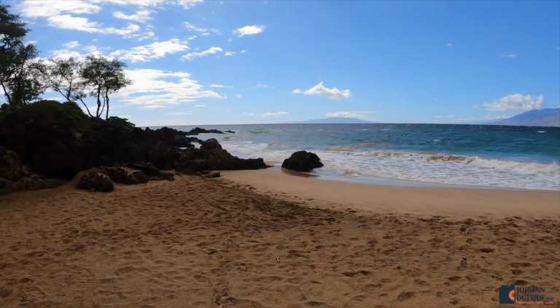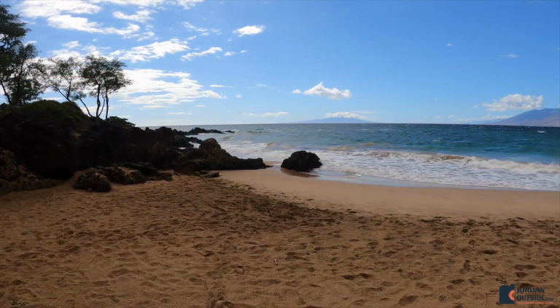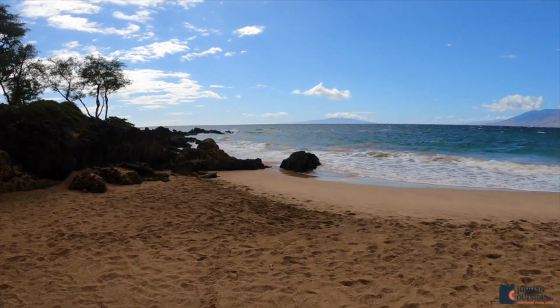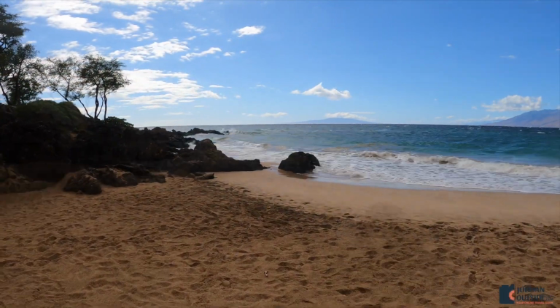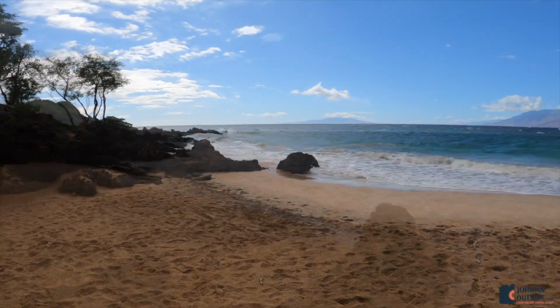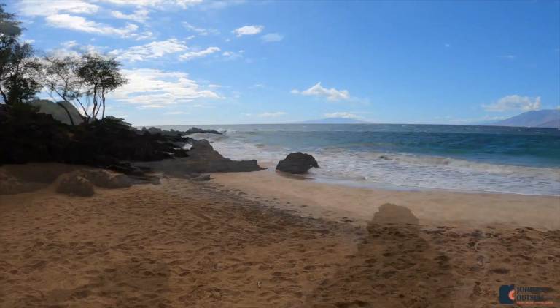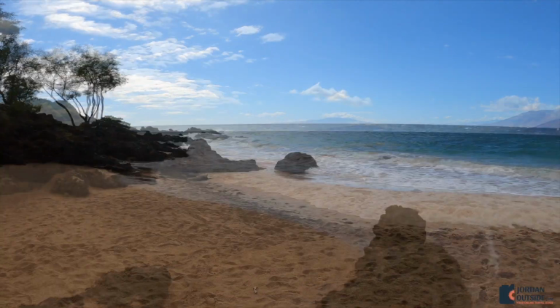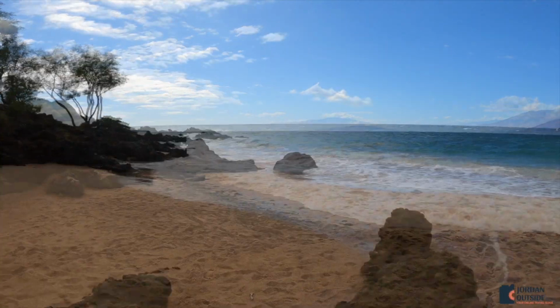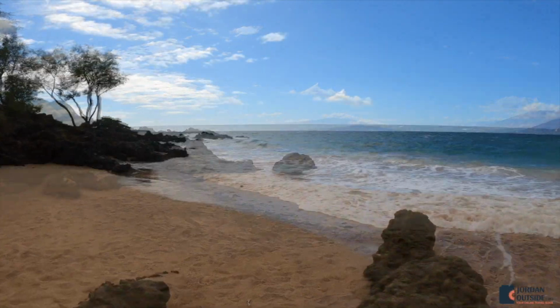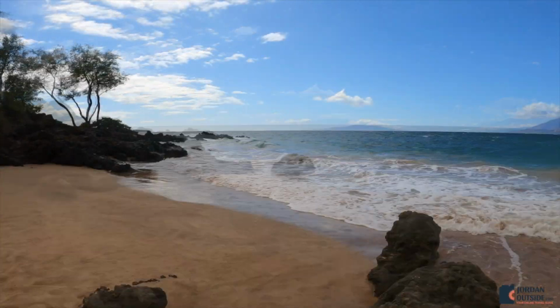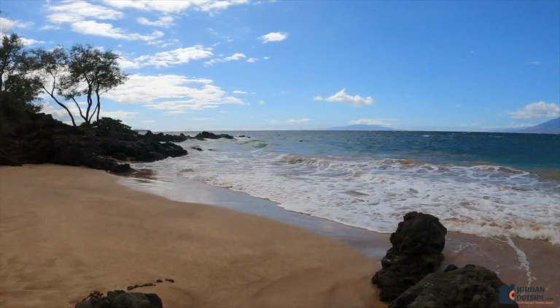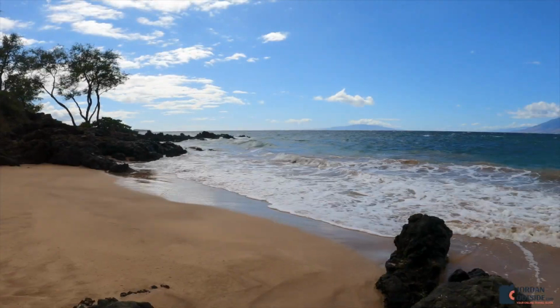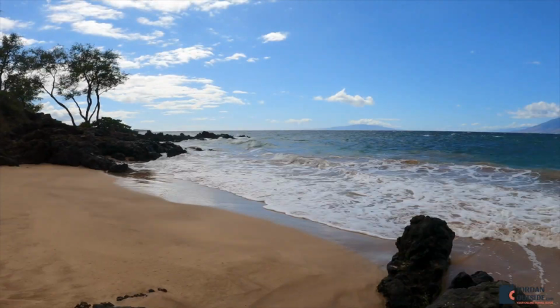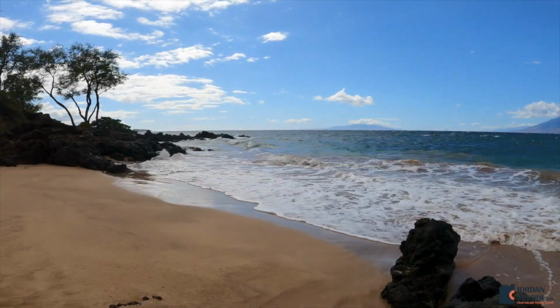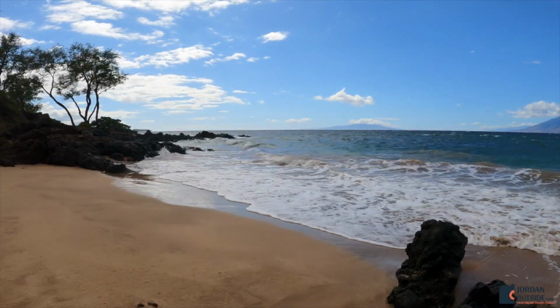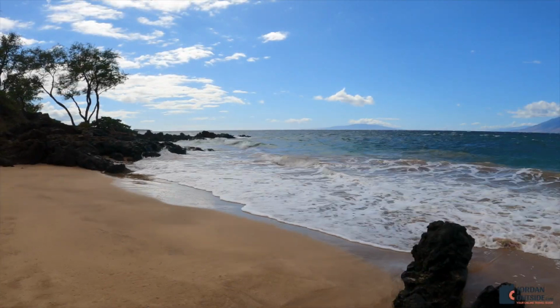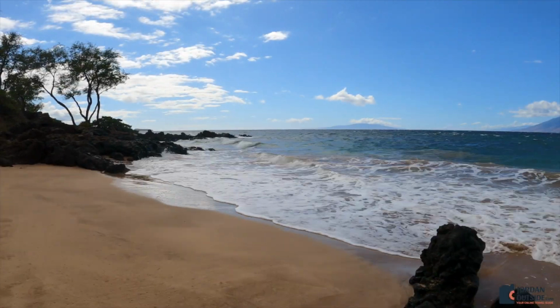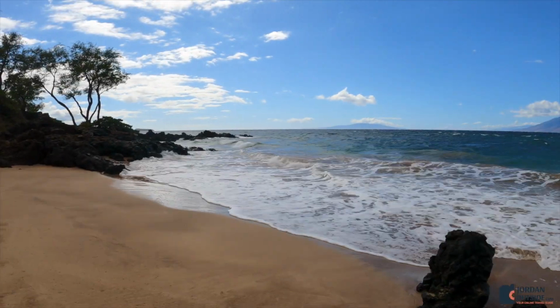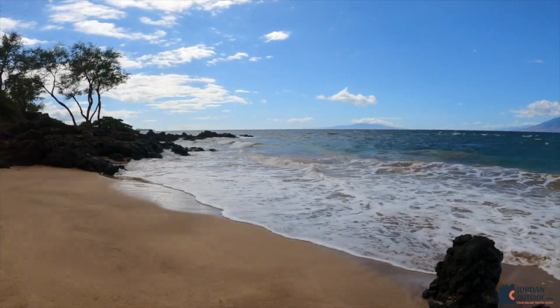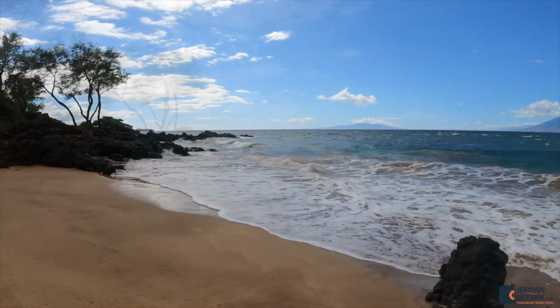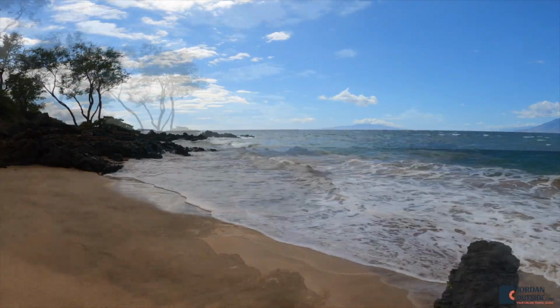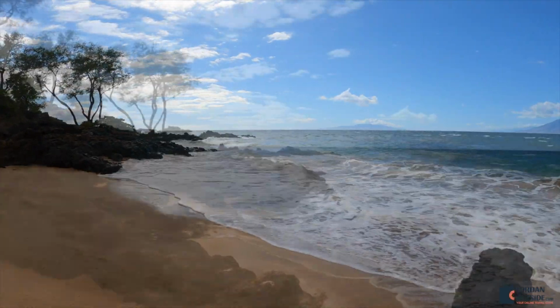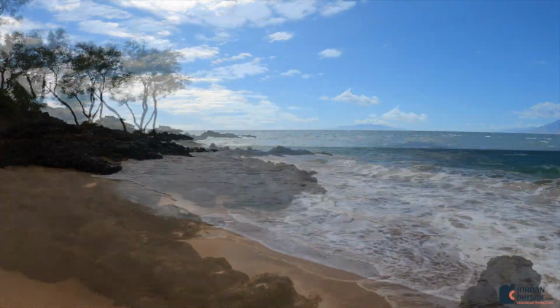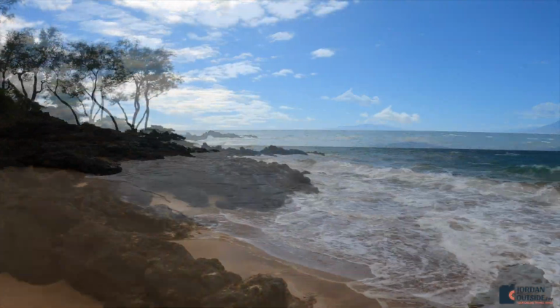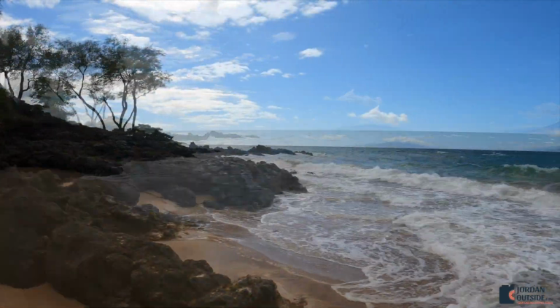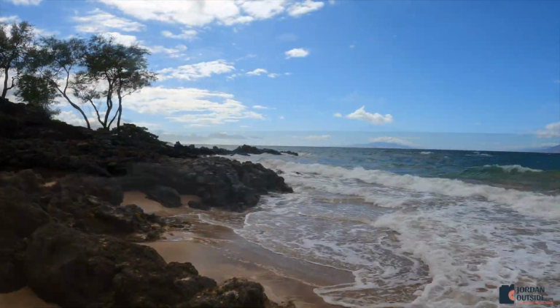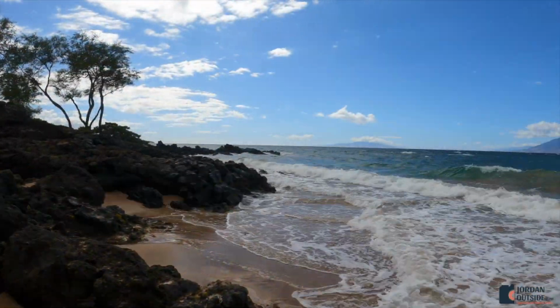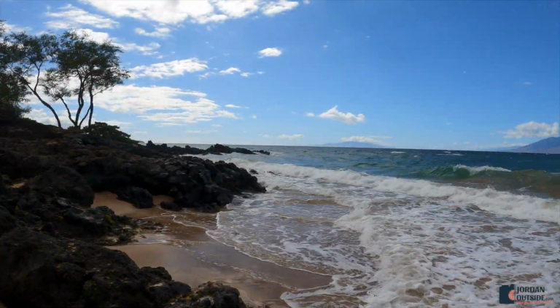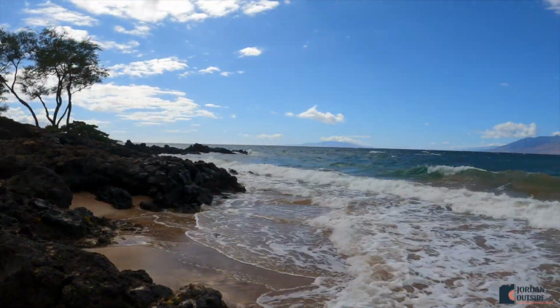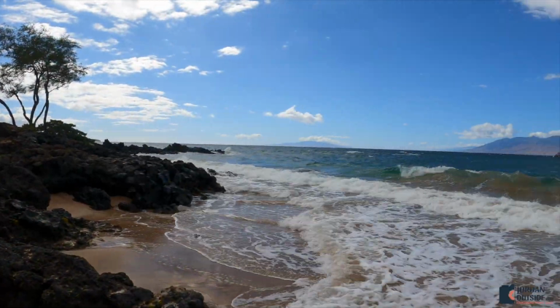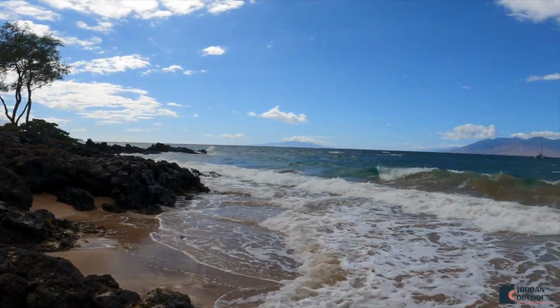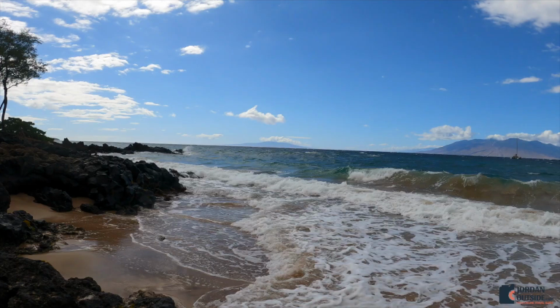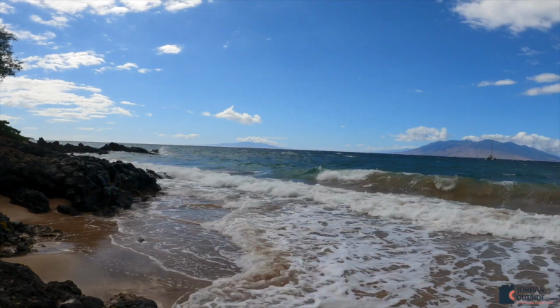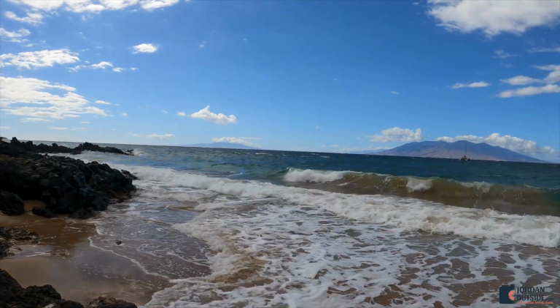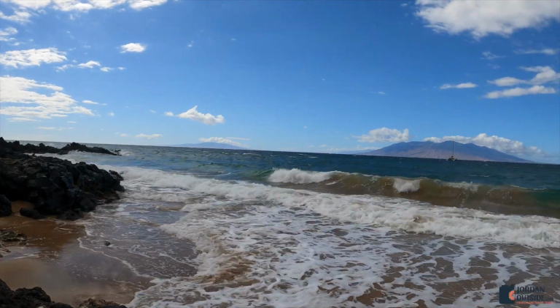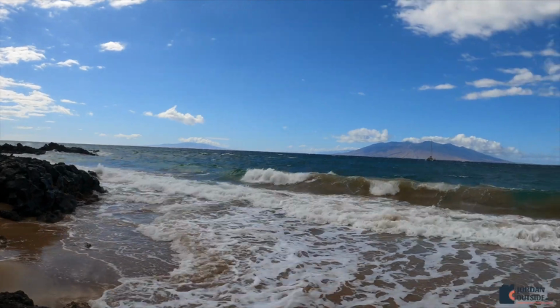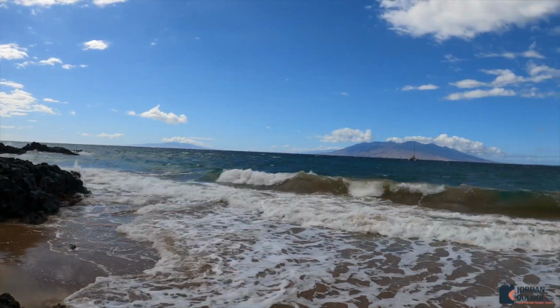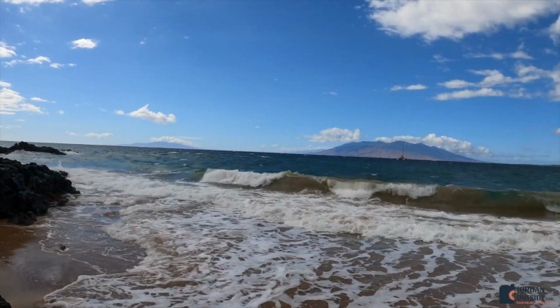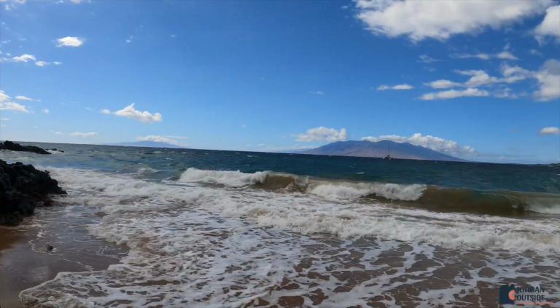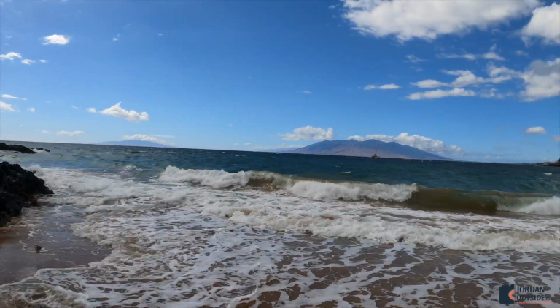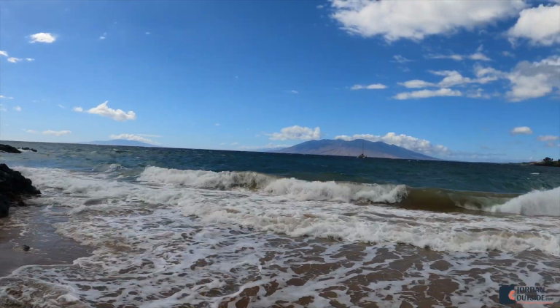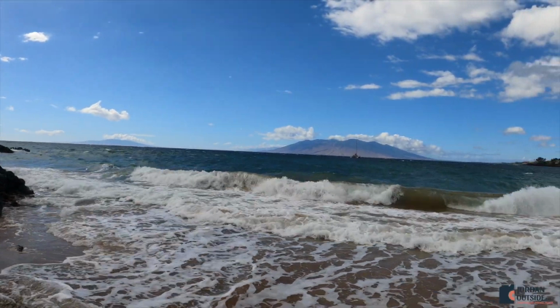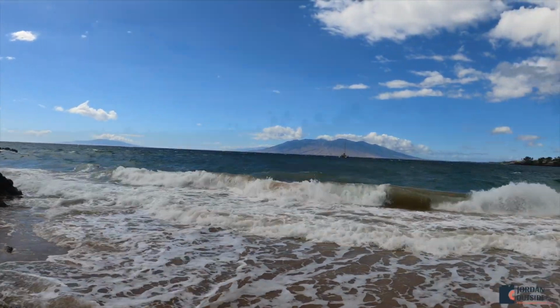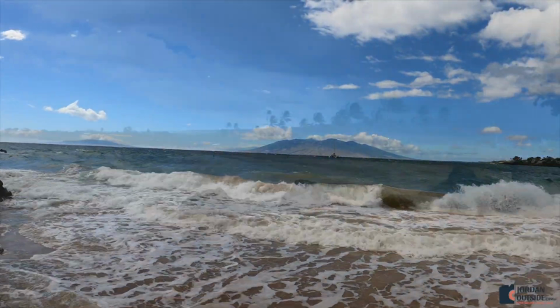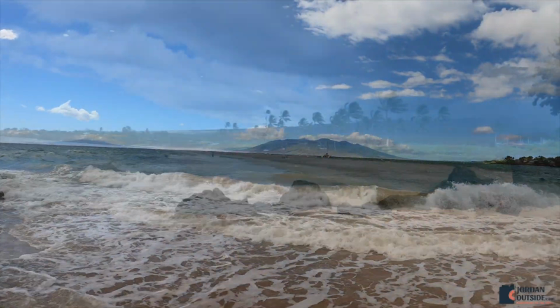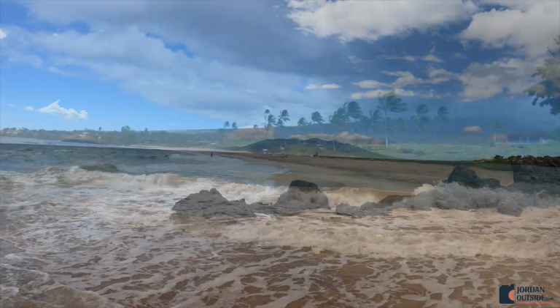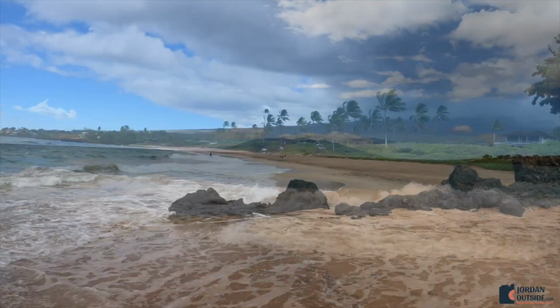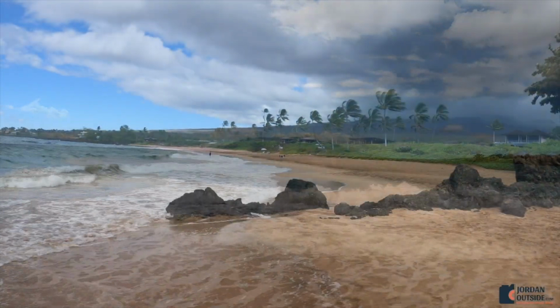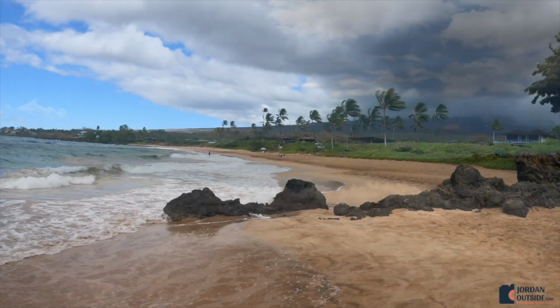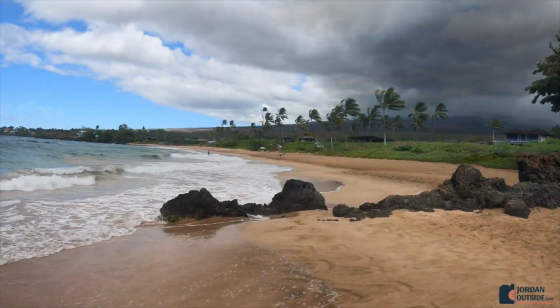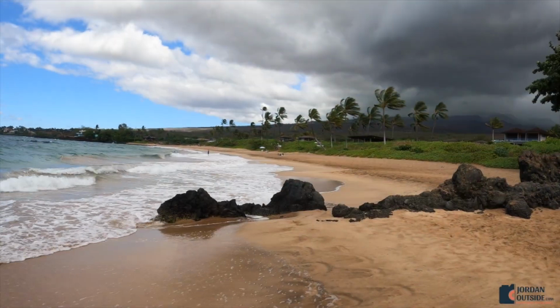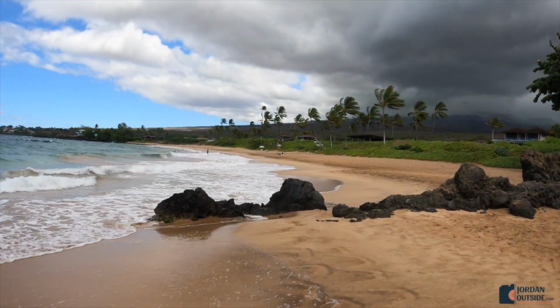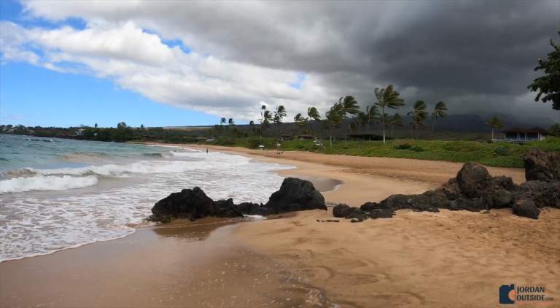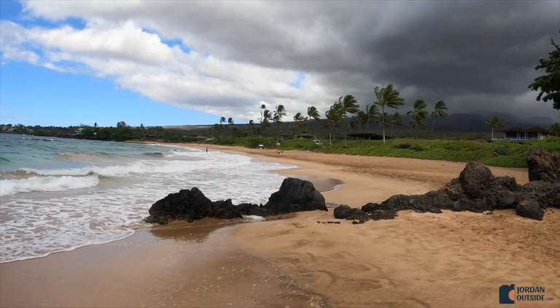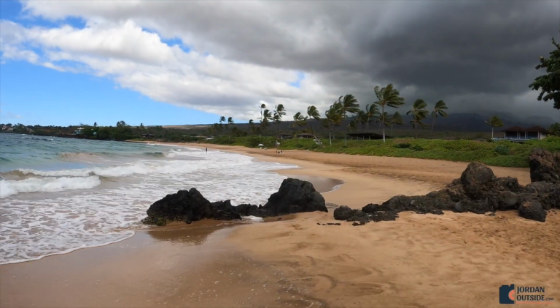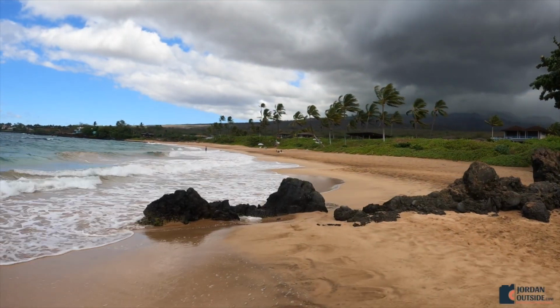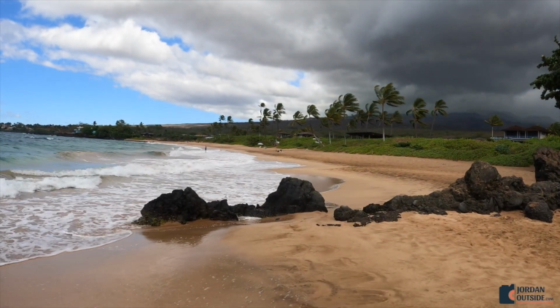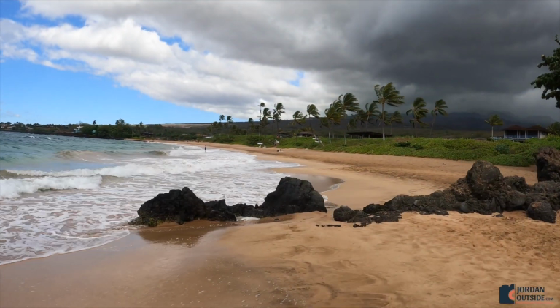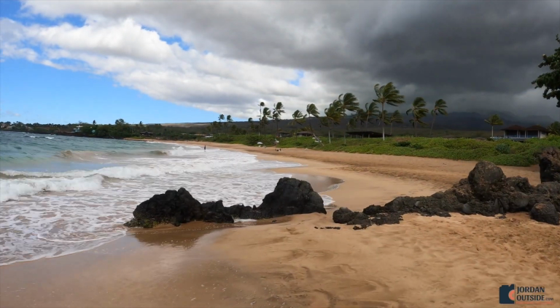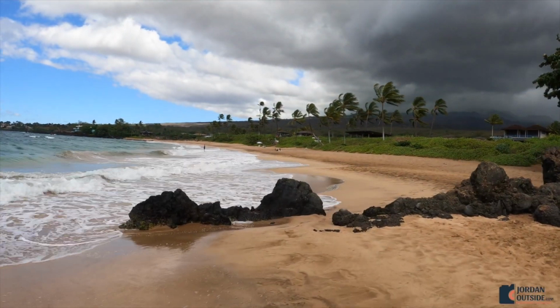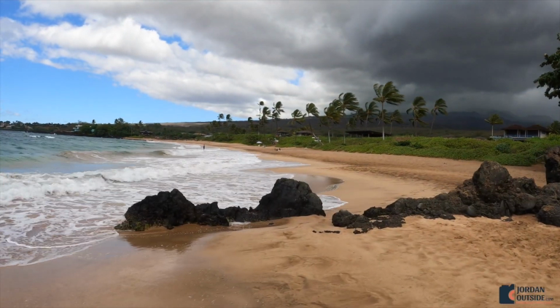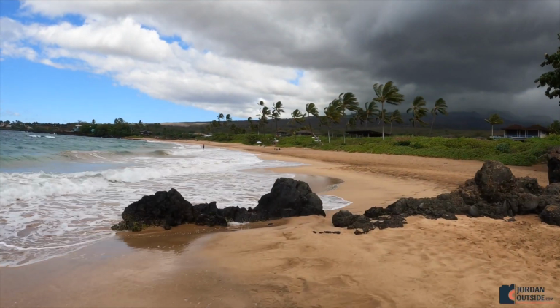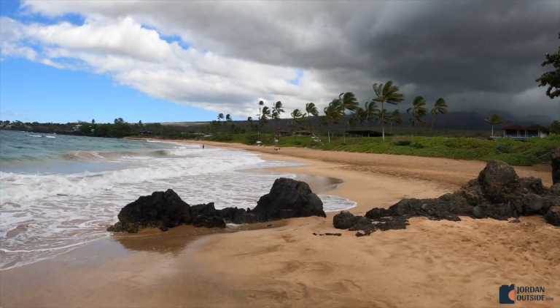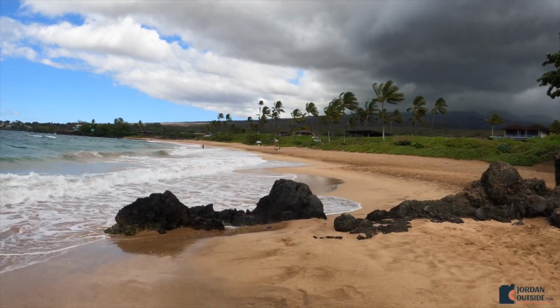To the left, there's this little cove that's surrounded by lava rock. You could see that a storm had just passed through, but this beach was still absolutely beautiful.